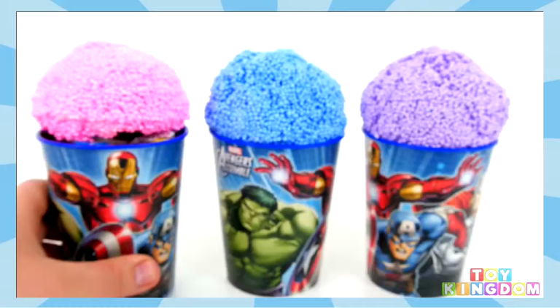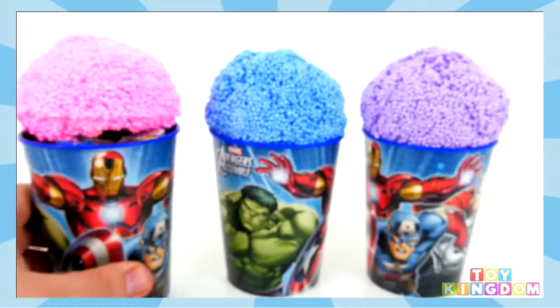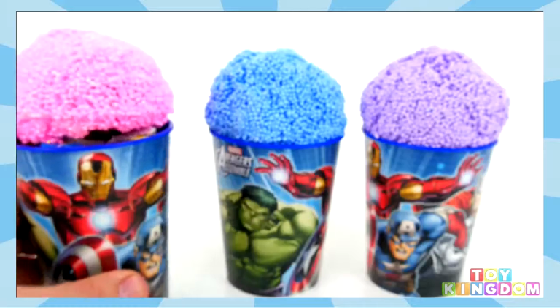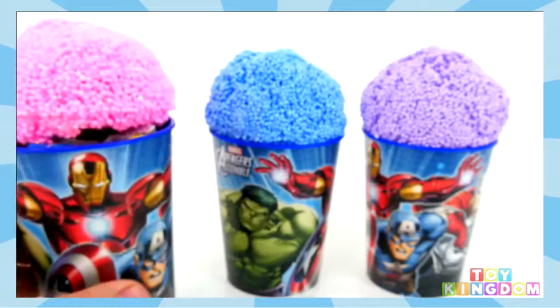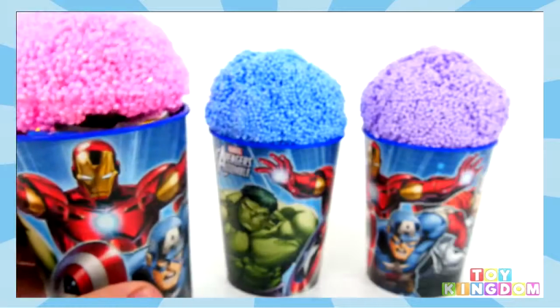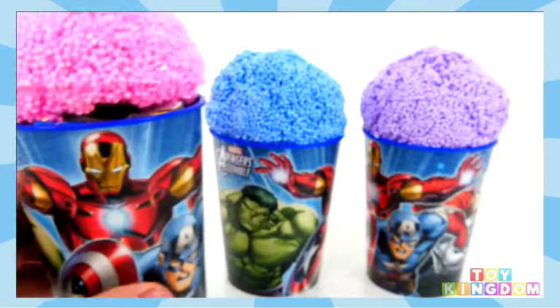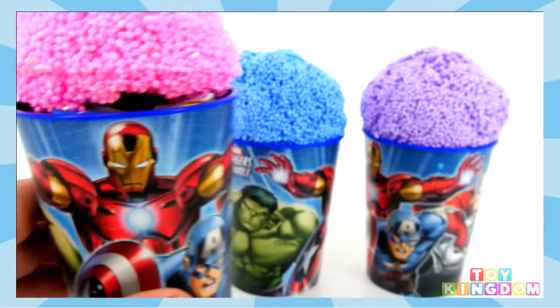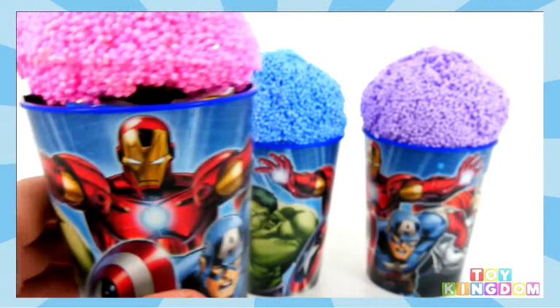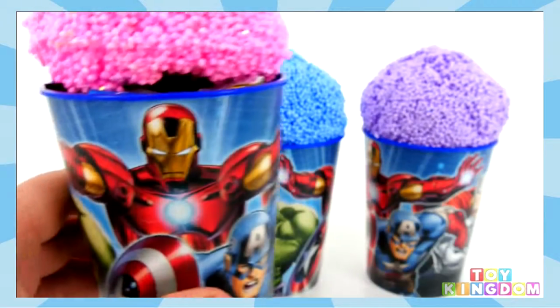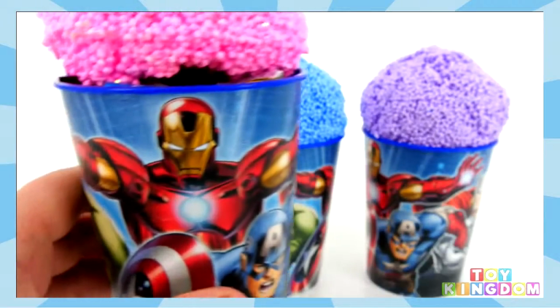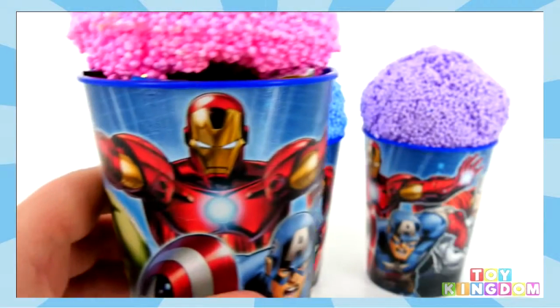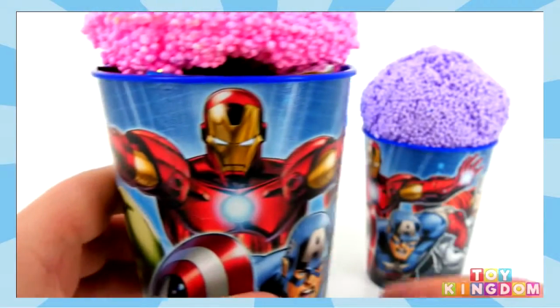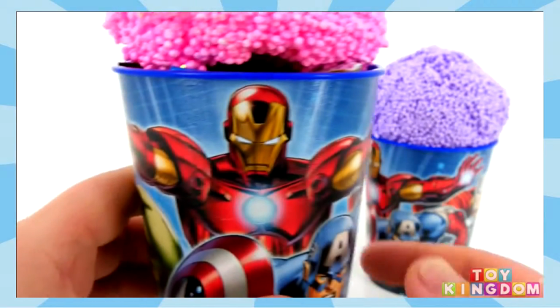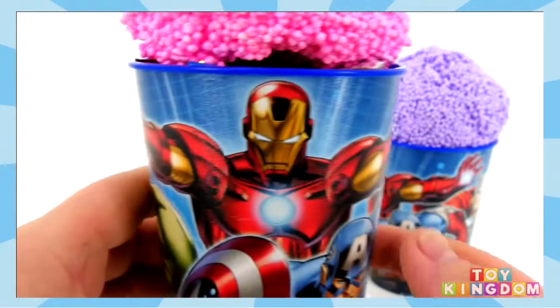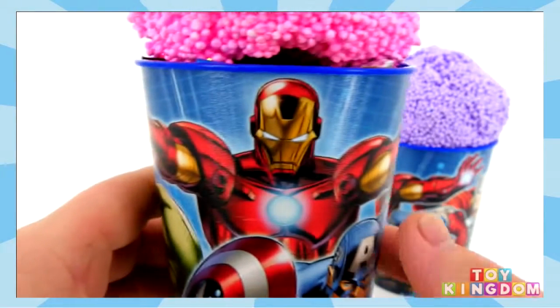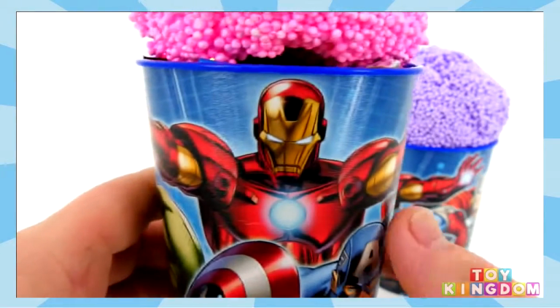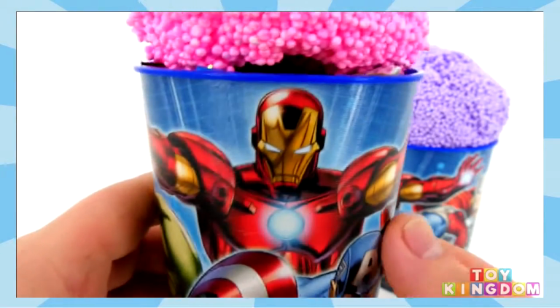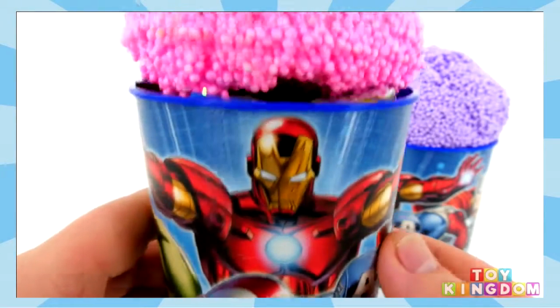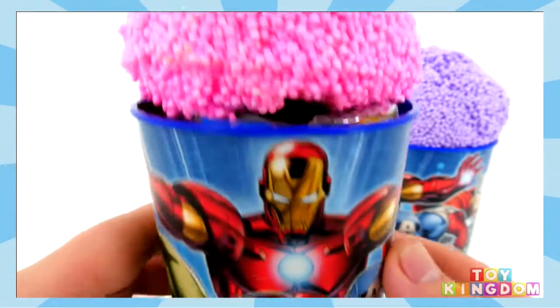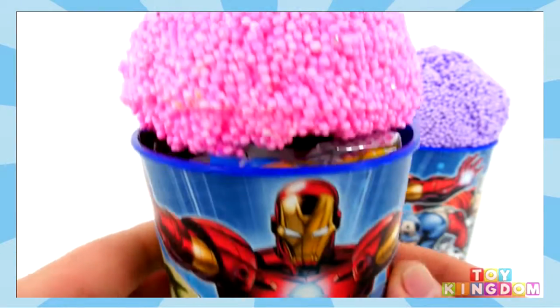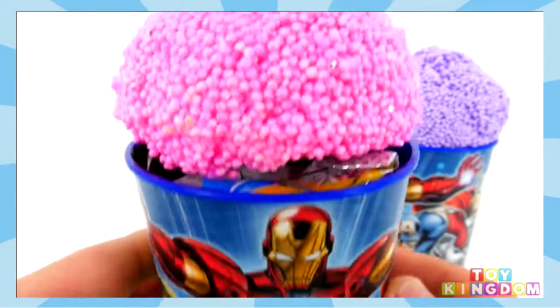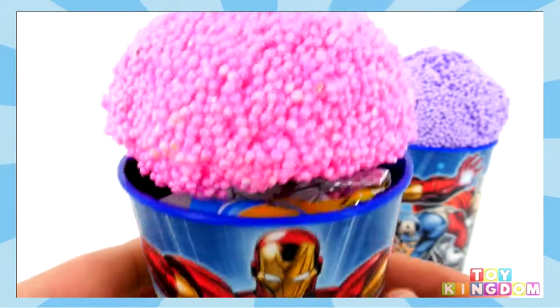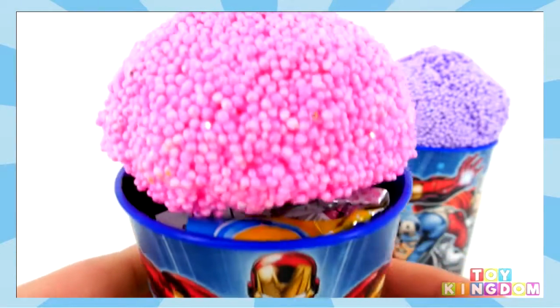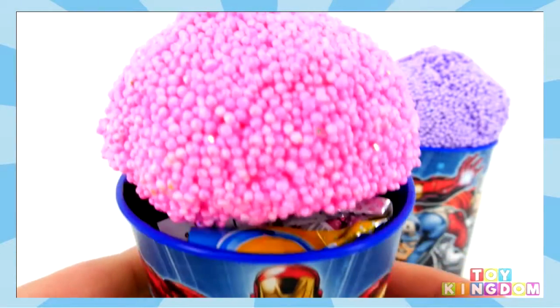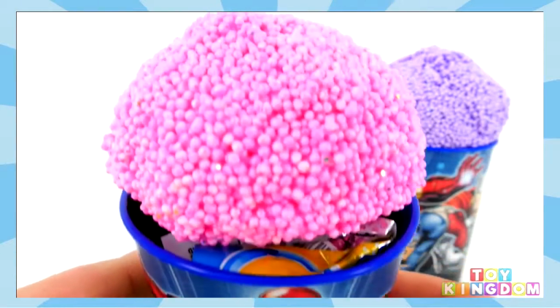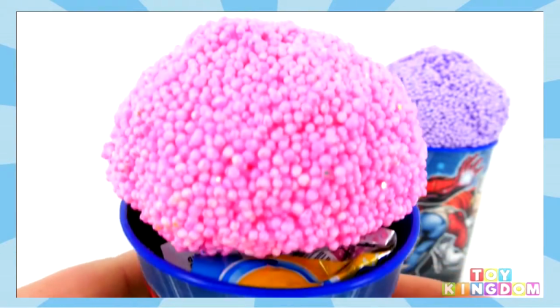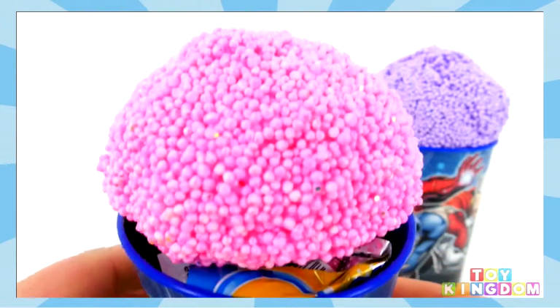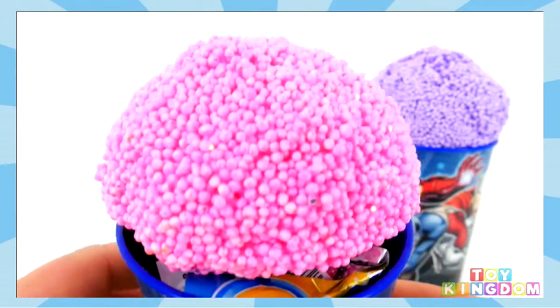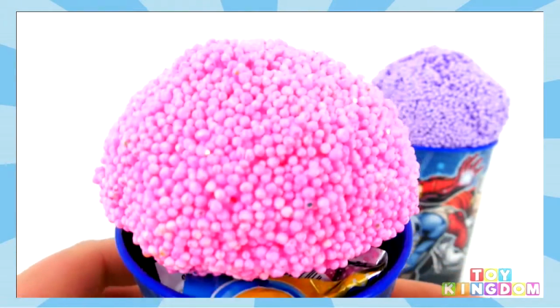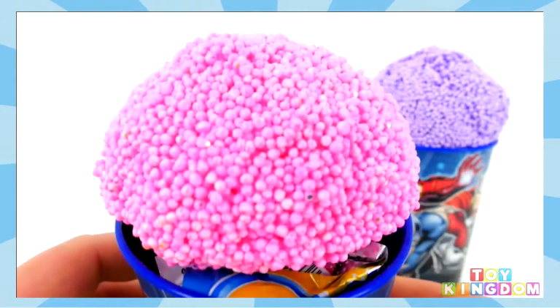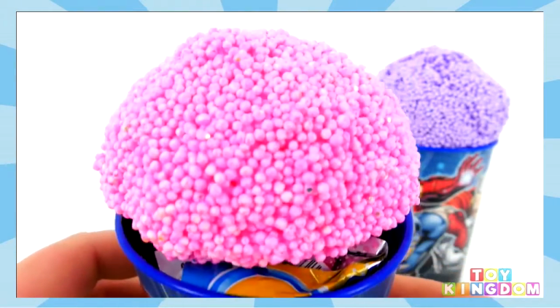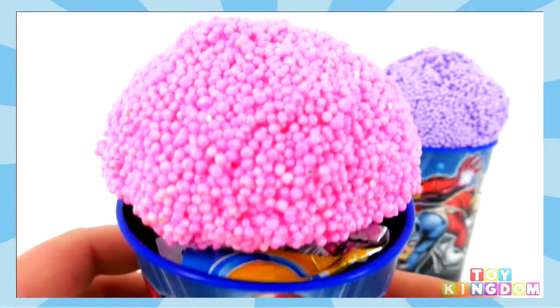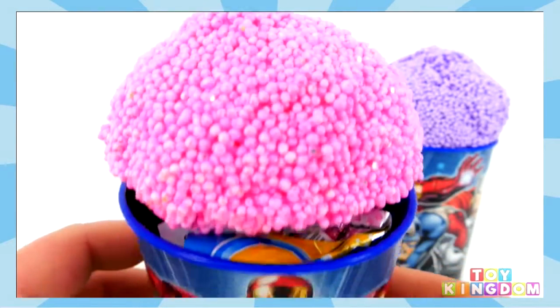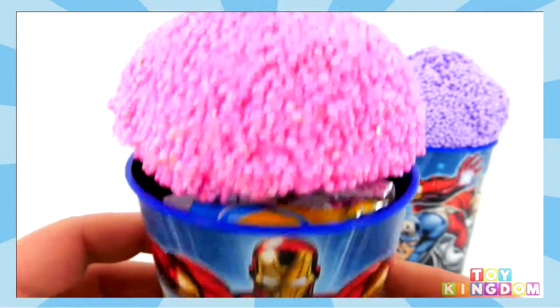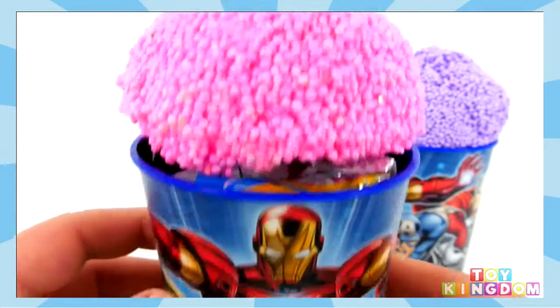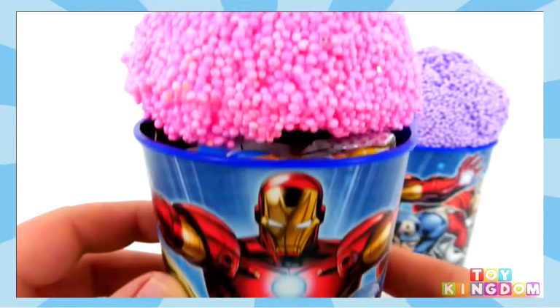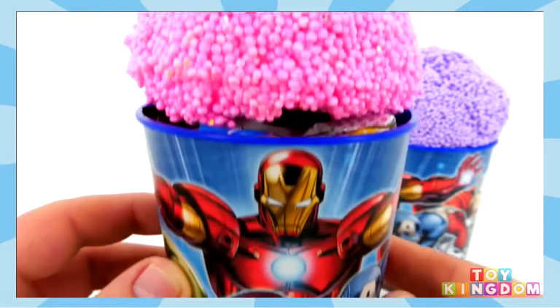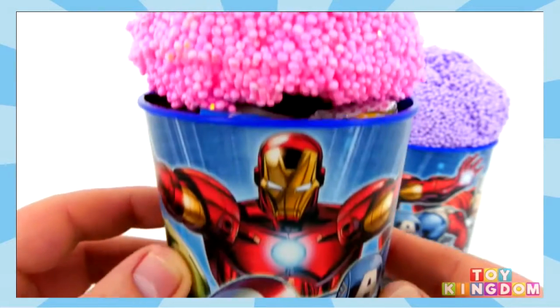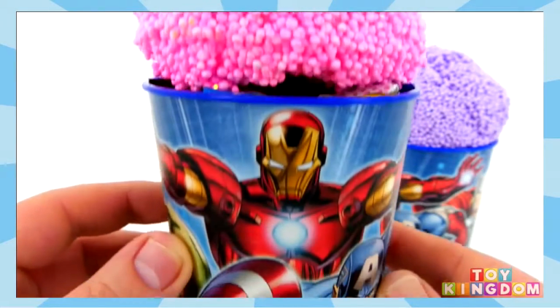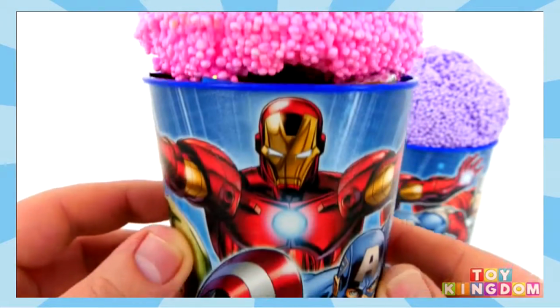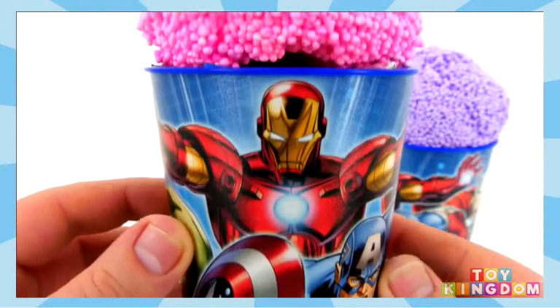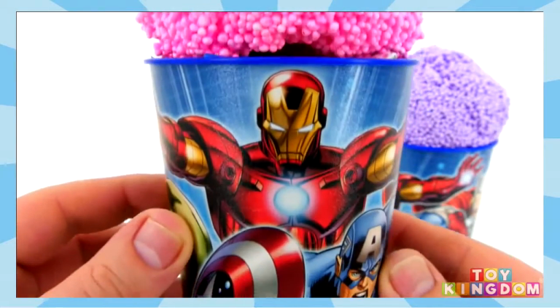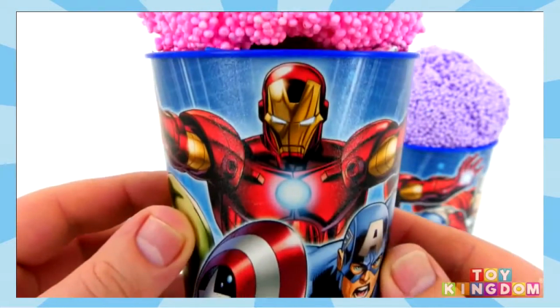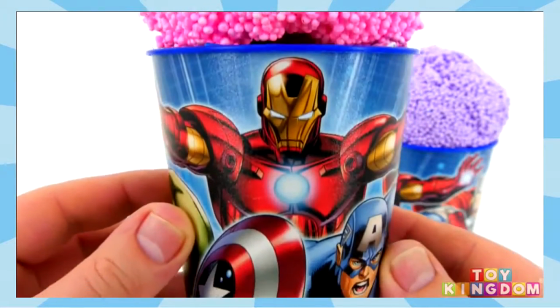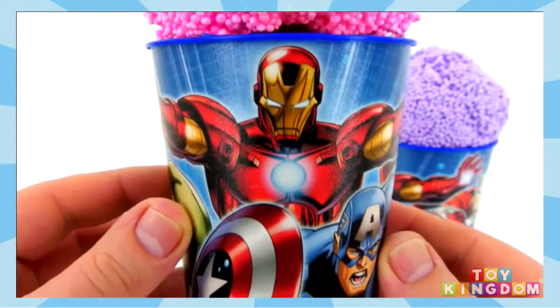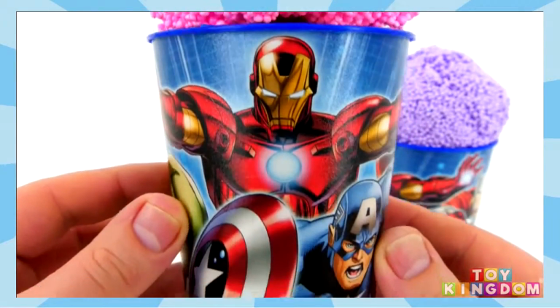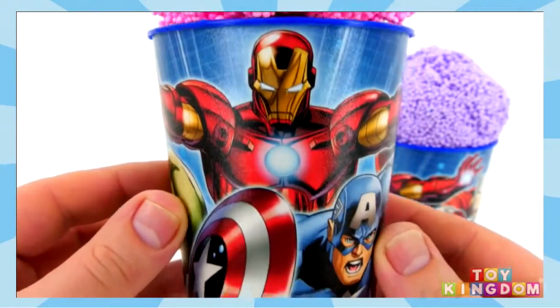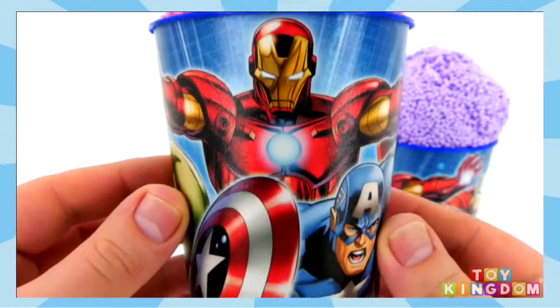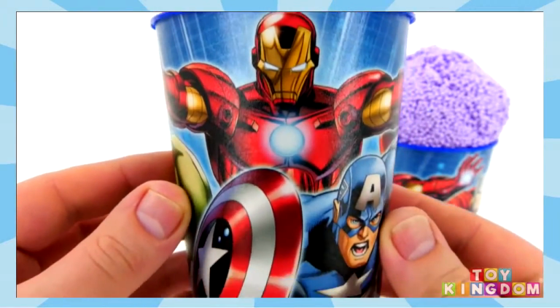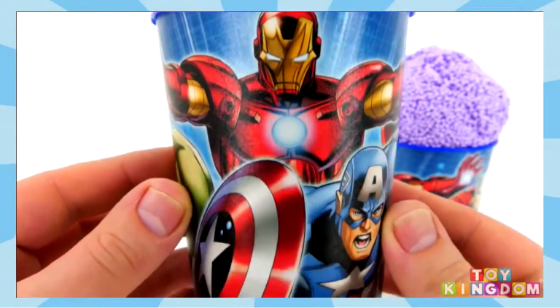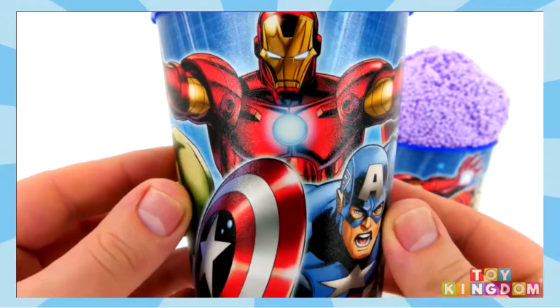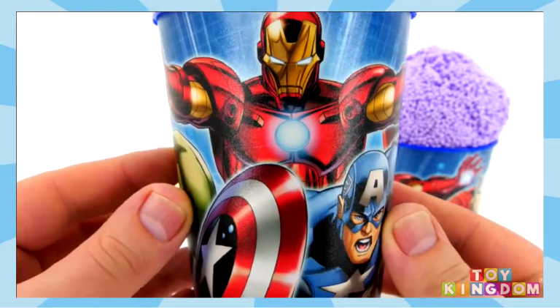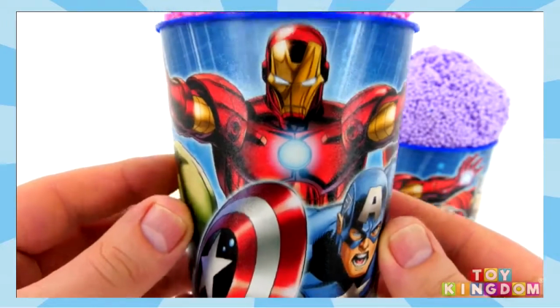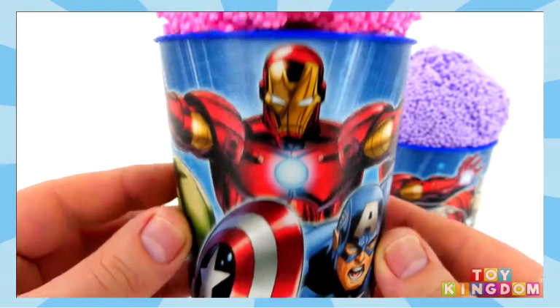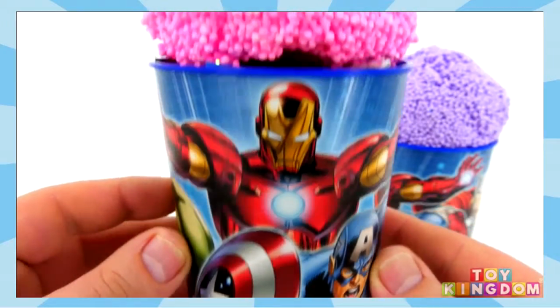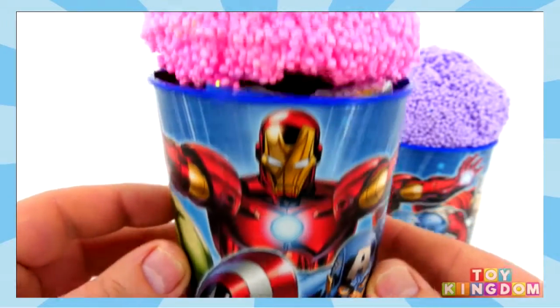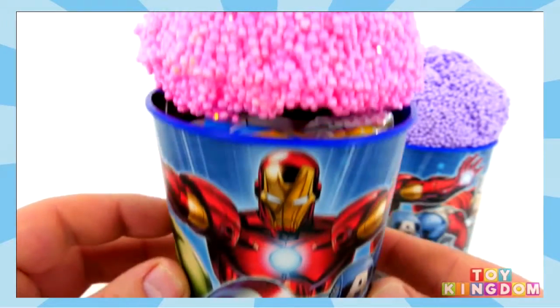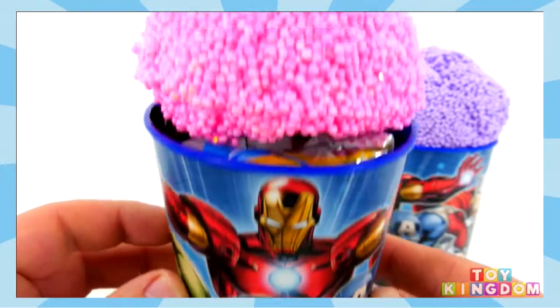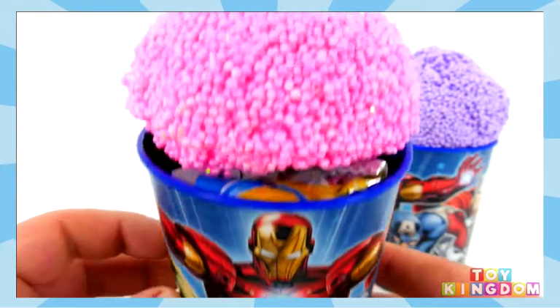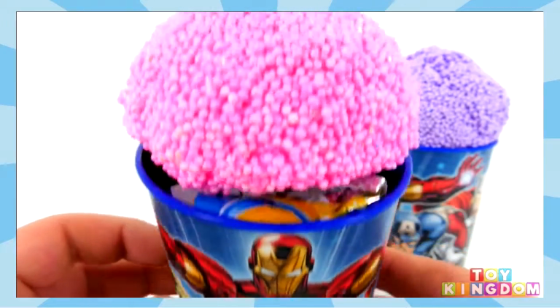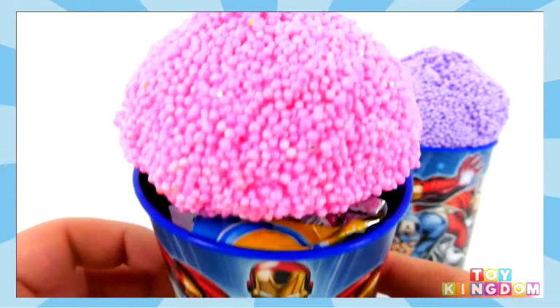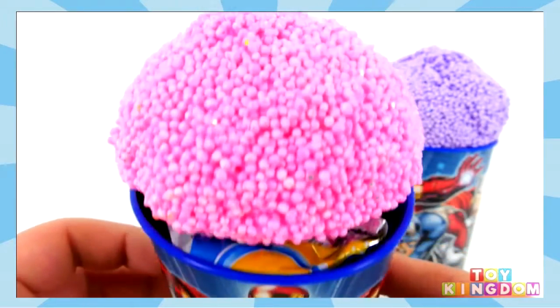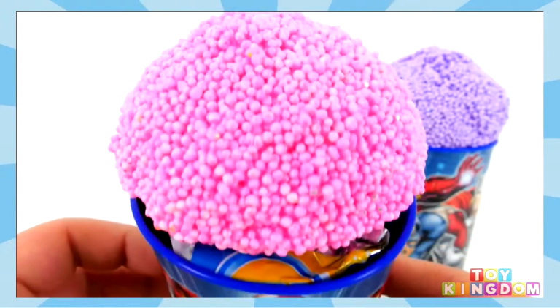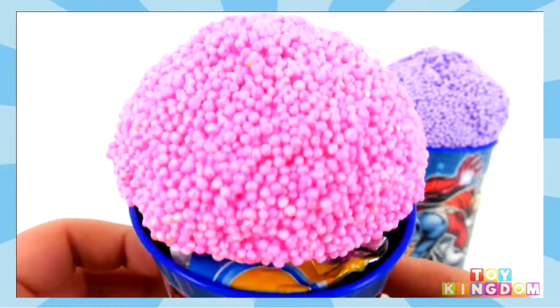Welcome back to Toy Kingdom everyone, my name is Michael and today we have some super awesome Marvel Surprise Clay Foam Cups.